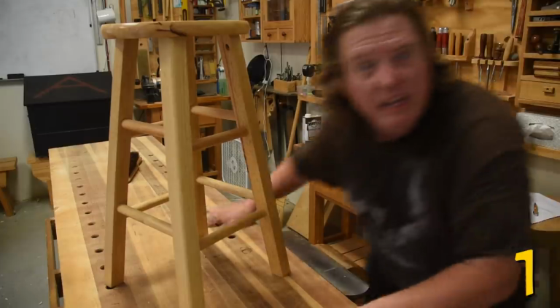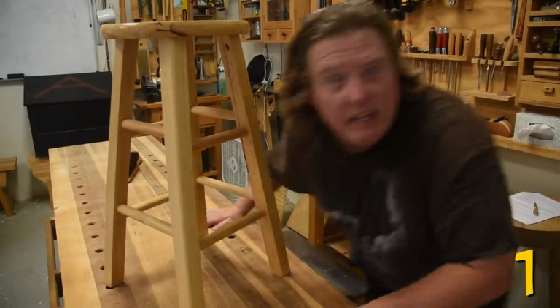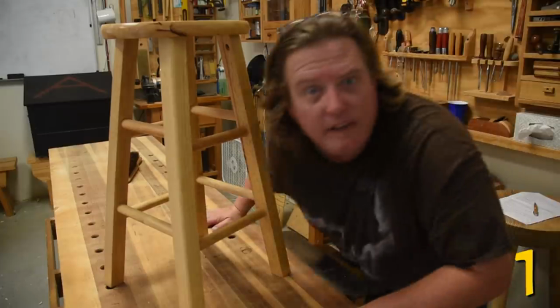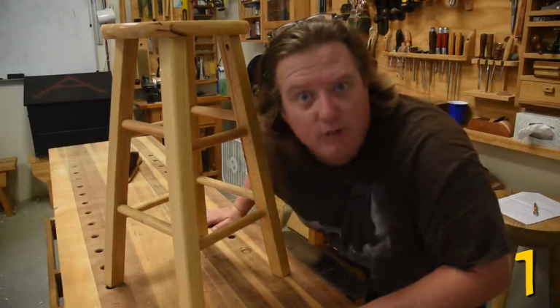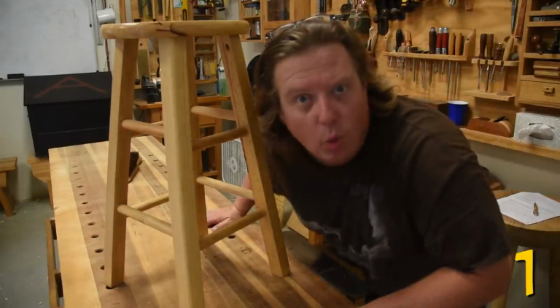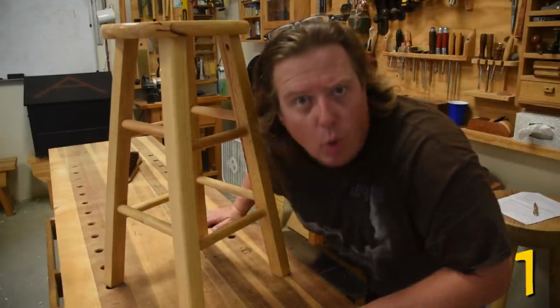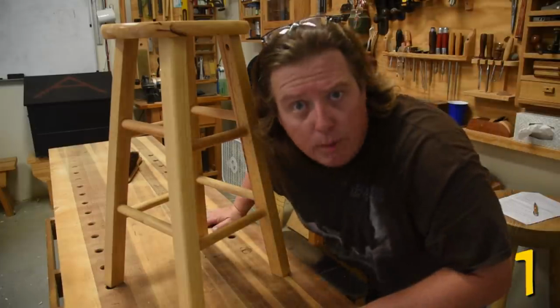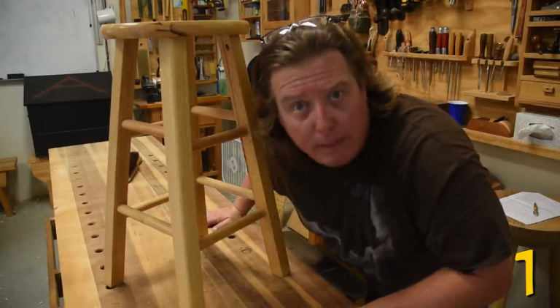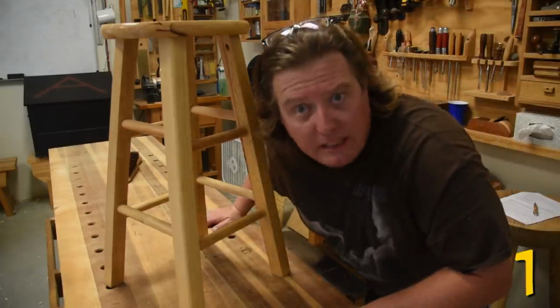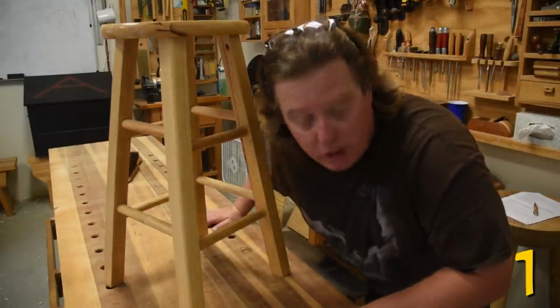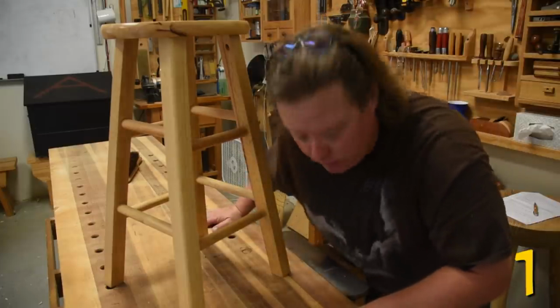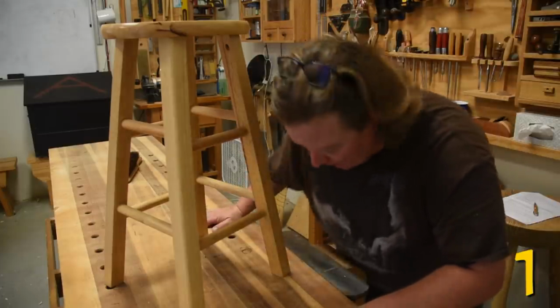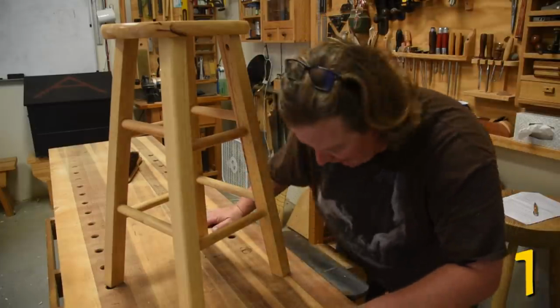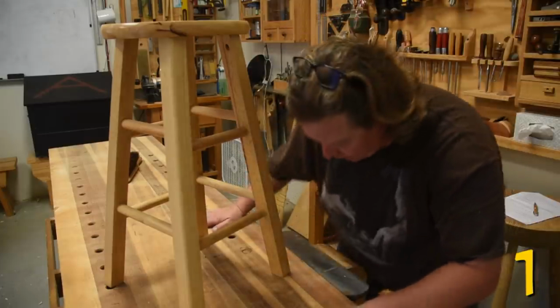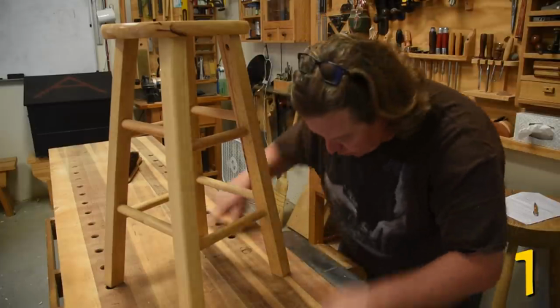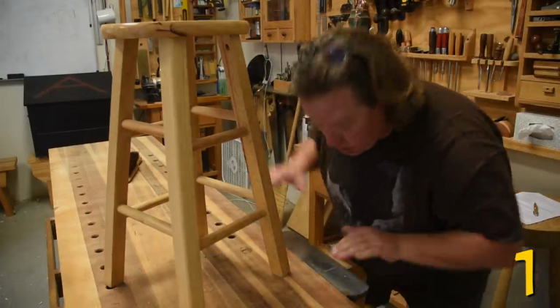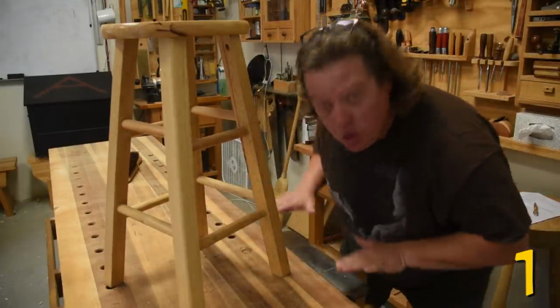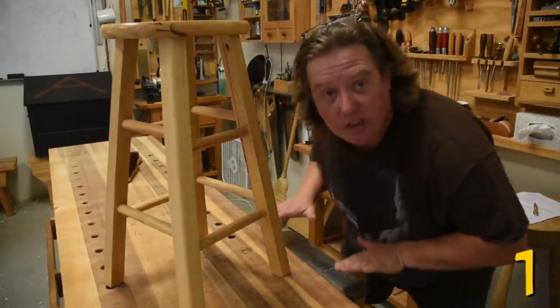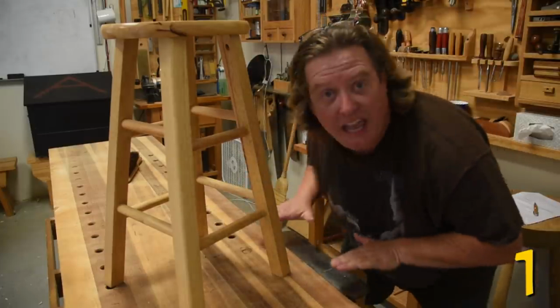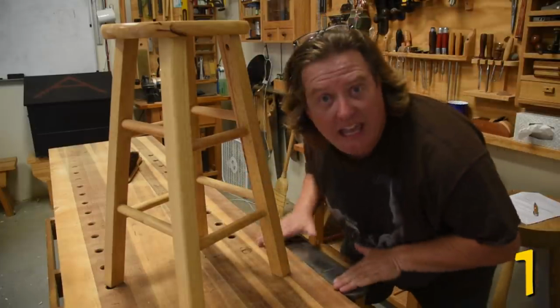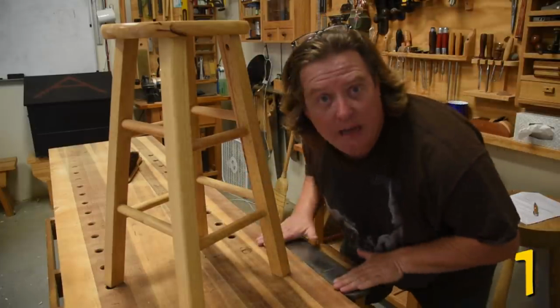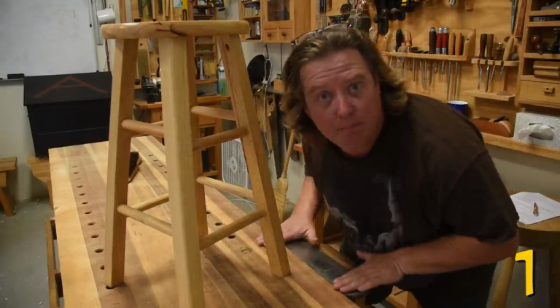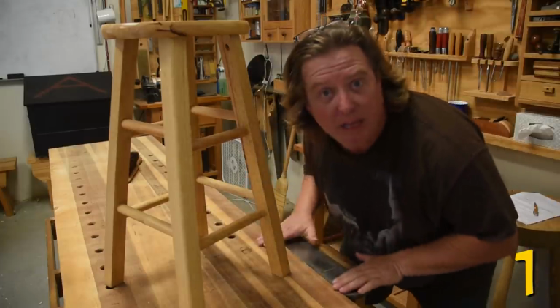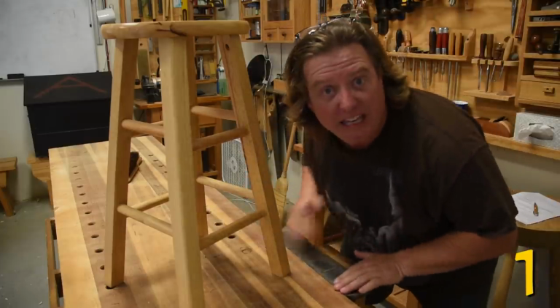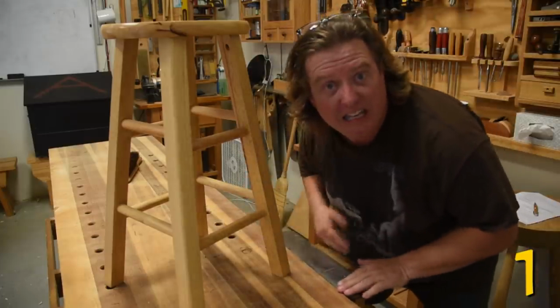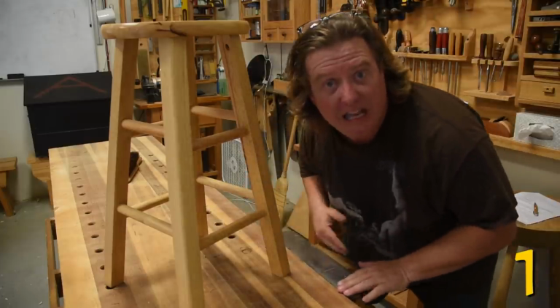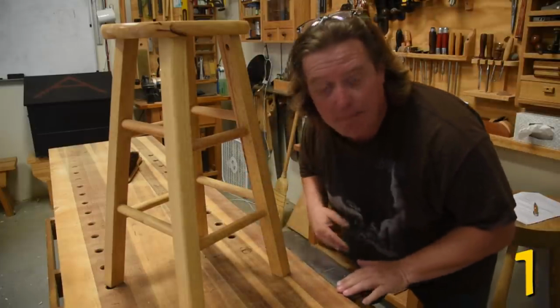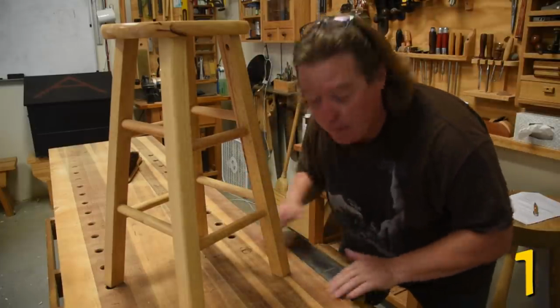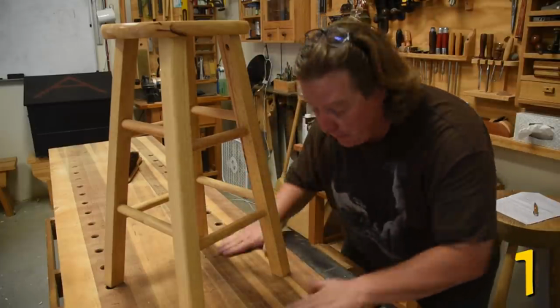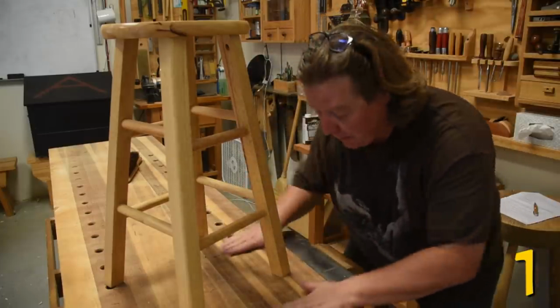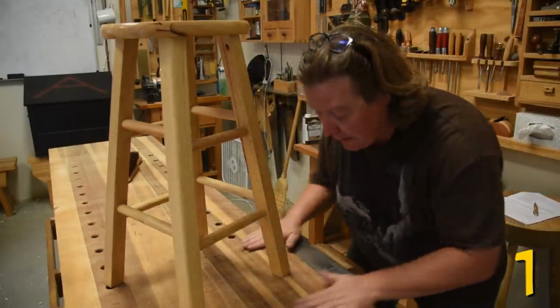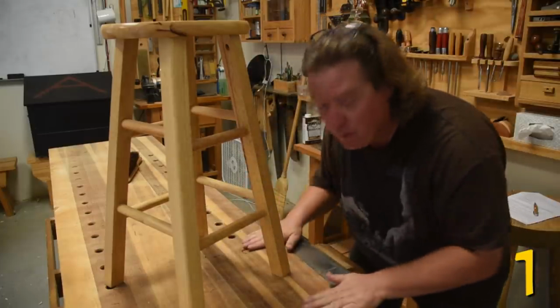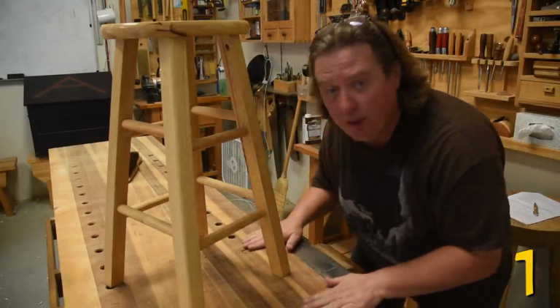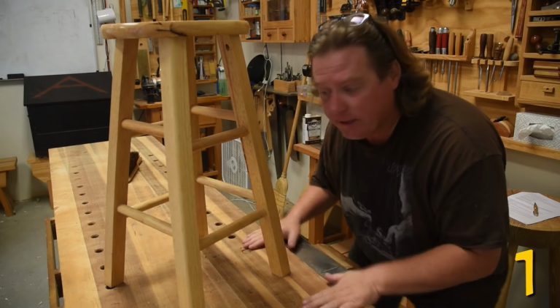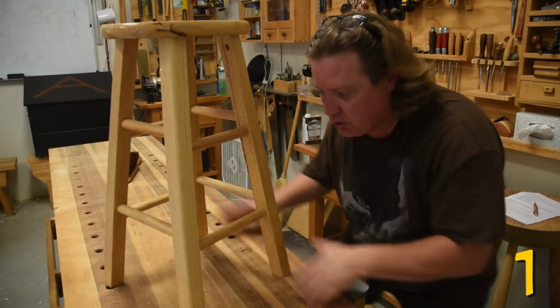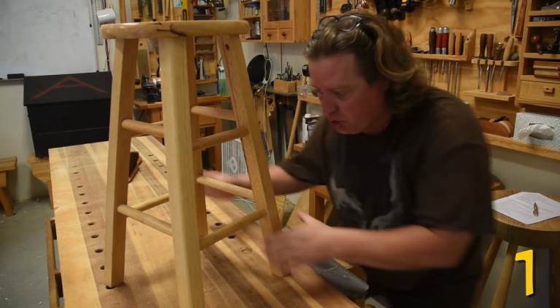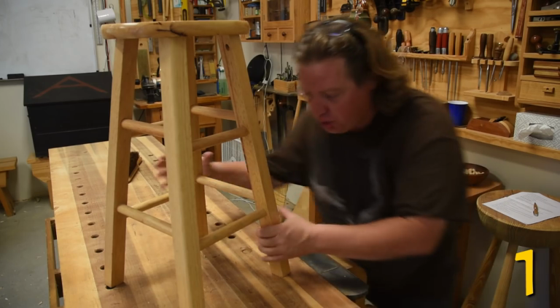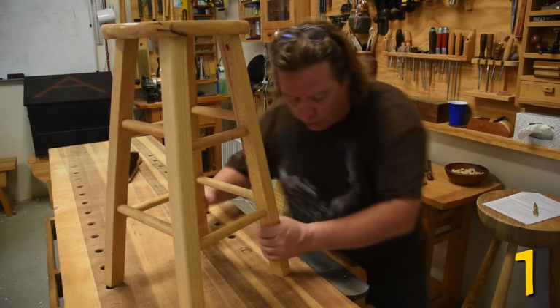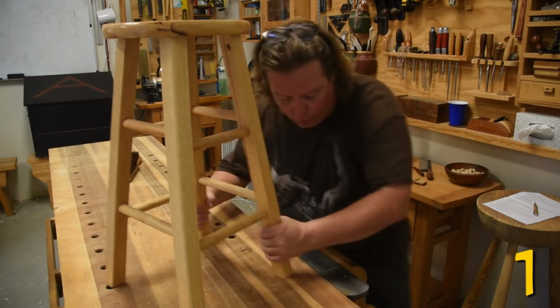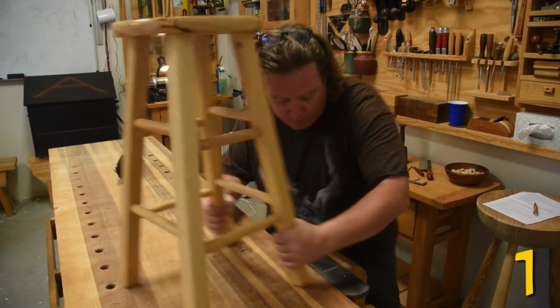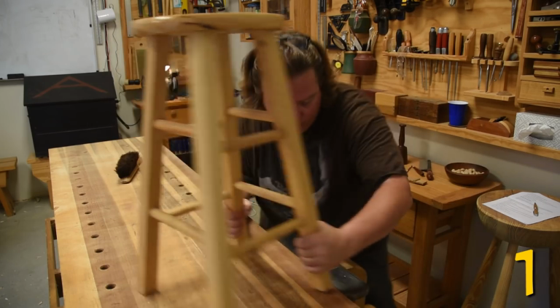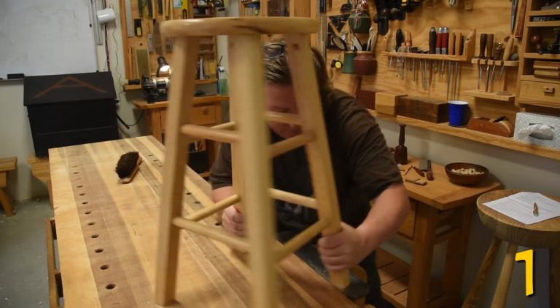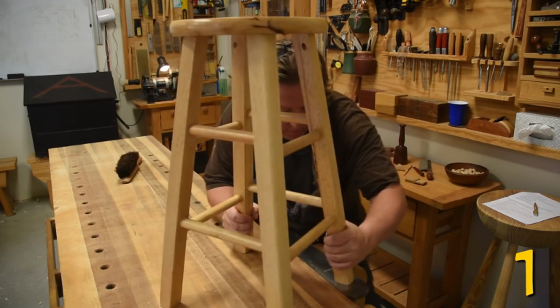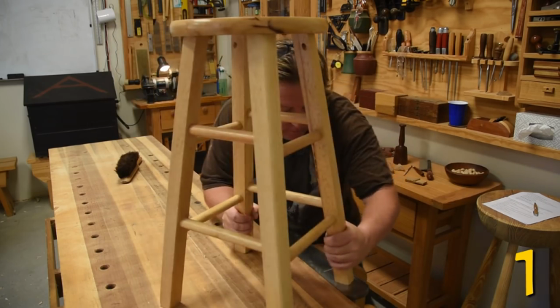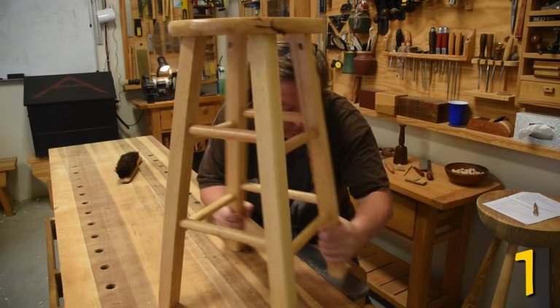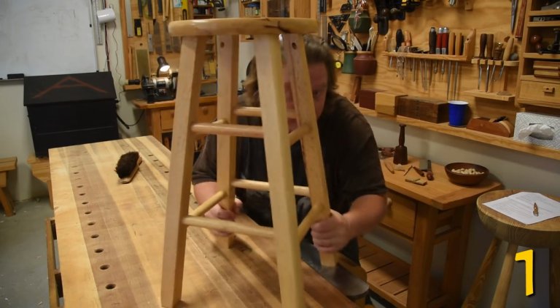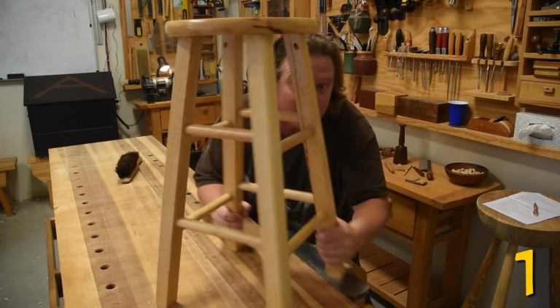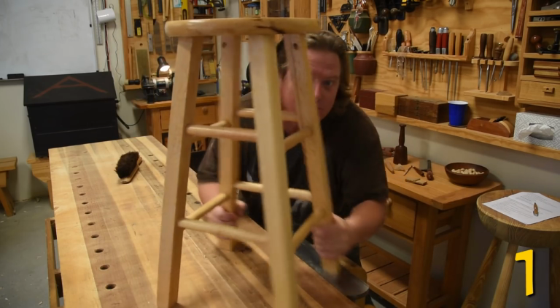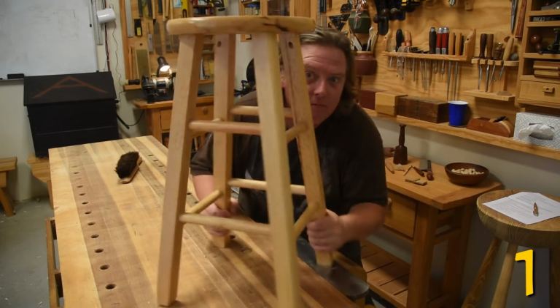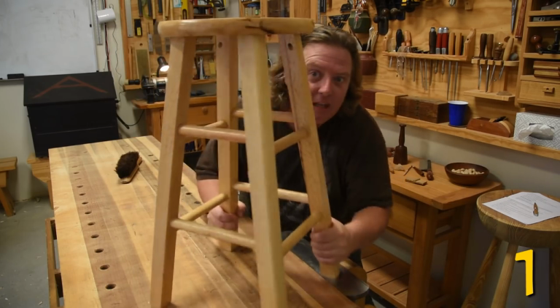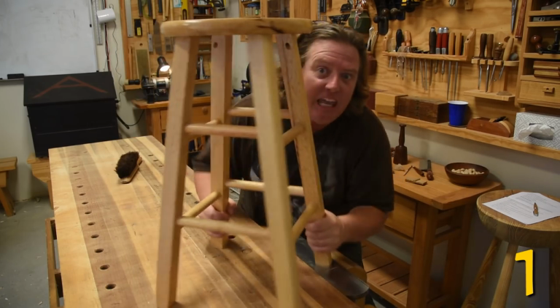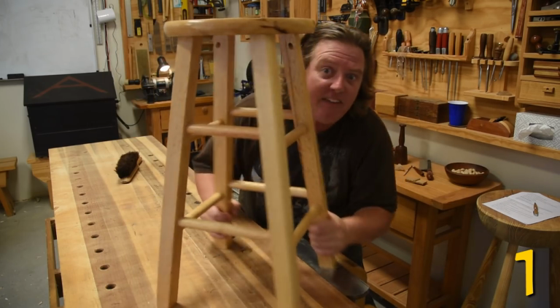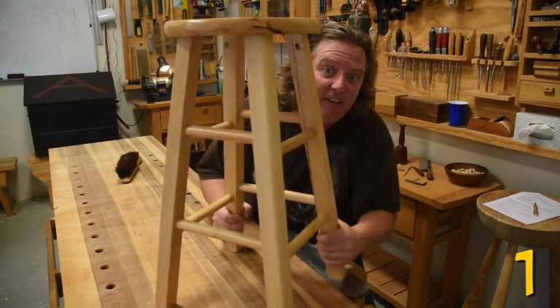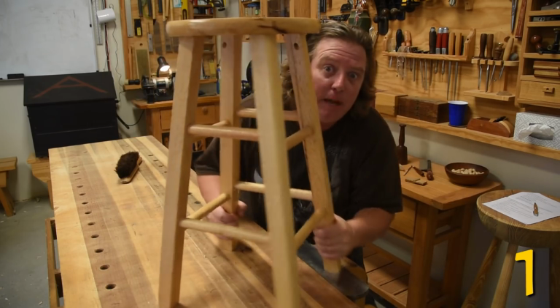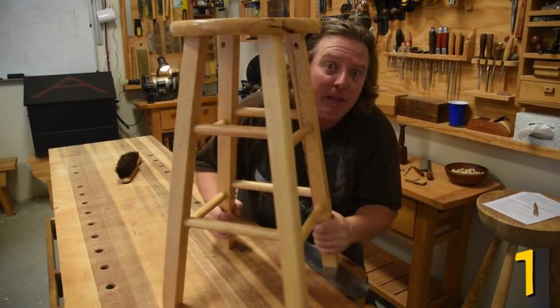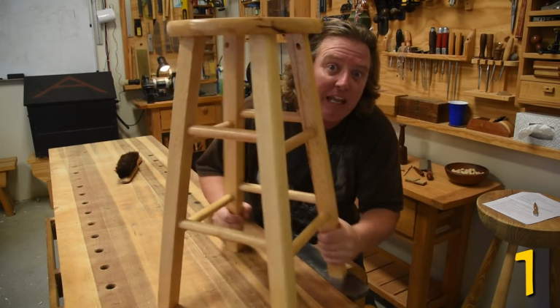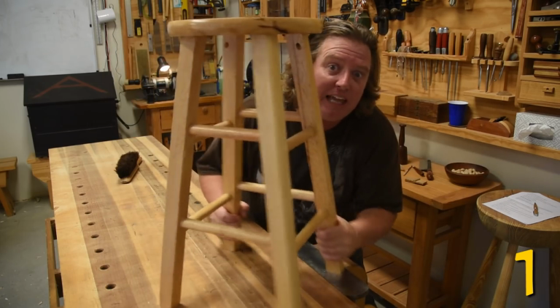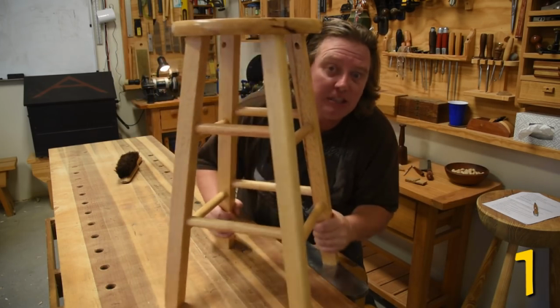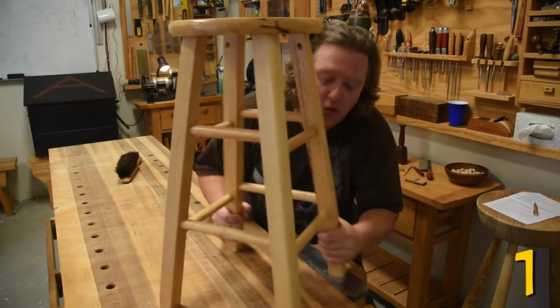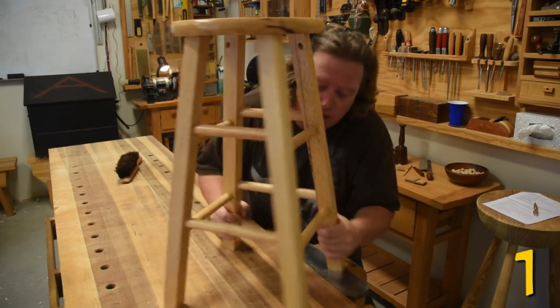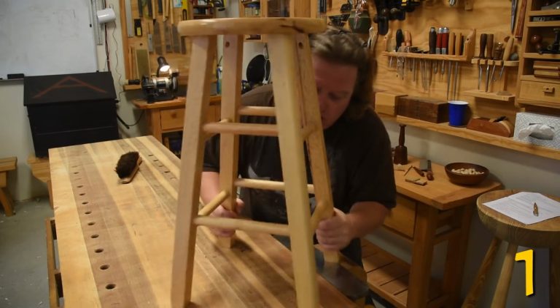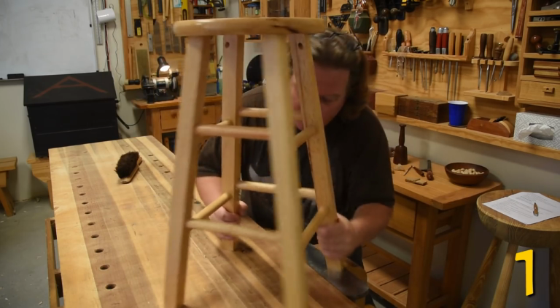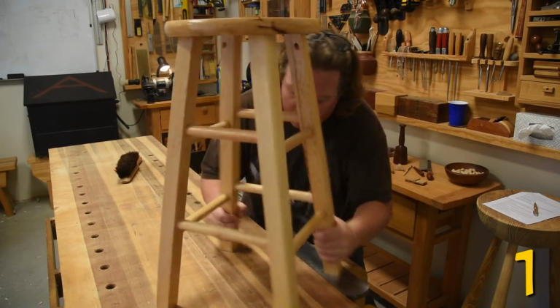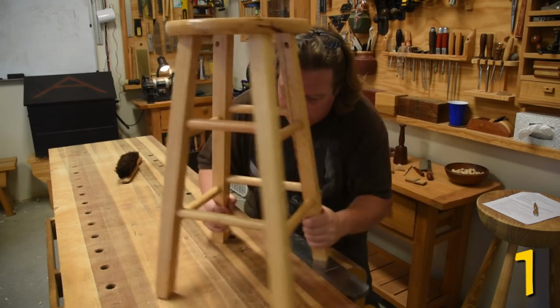If your workbench is flat, you can use a hand plane clamped up level to even up the legs on your chairs.